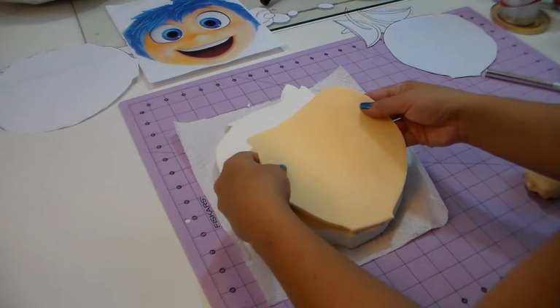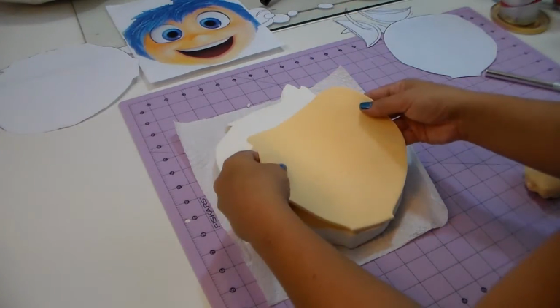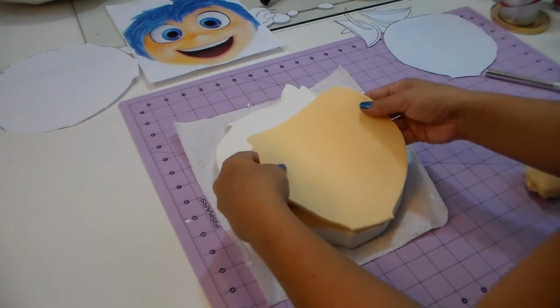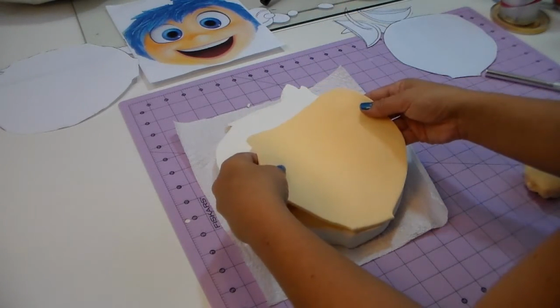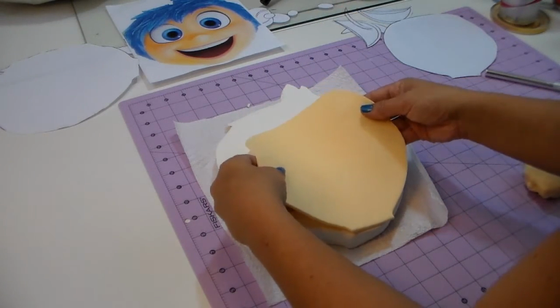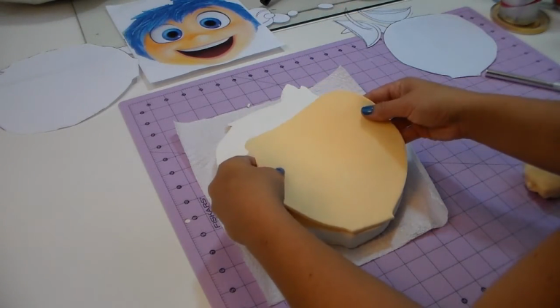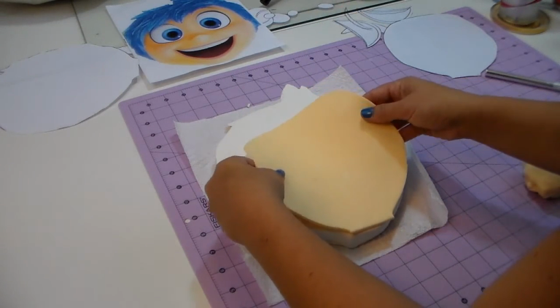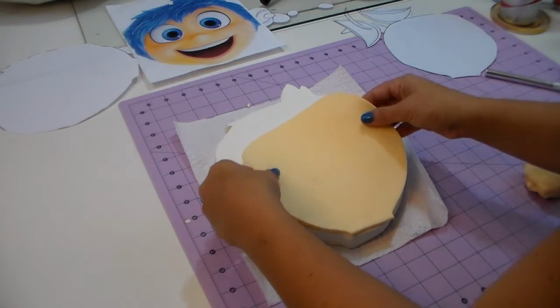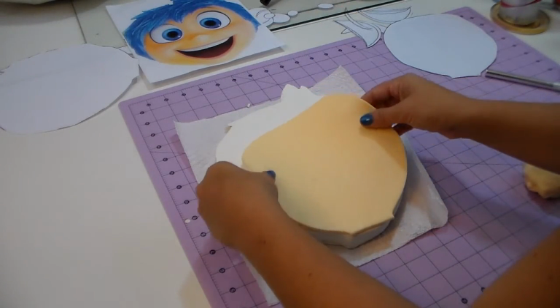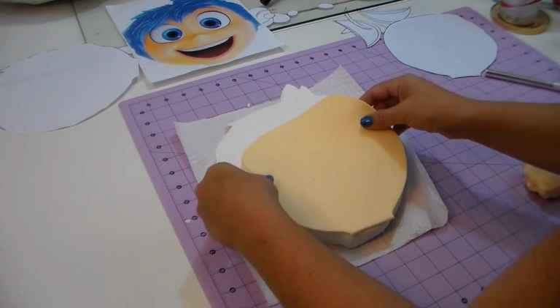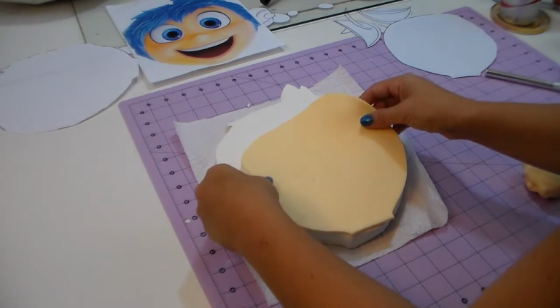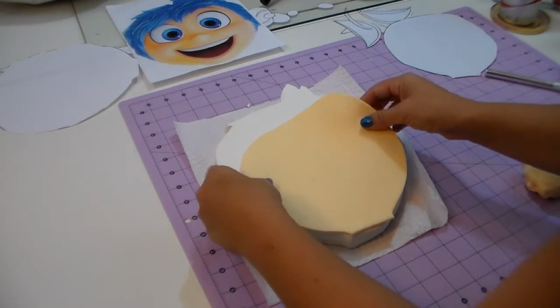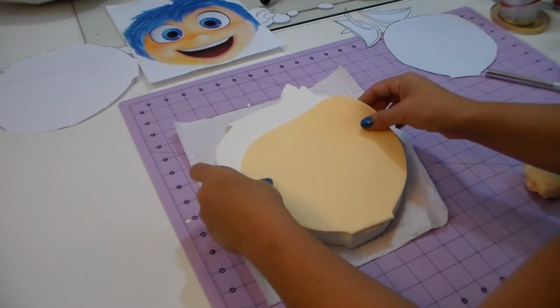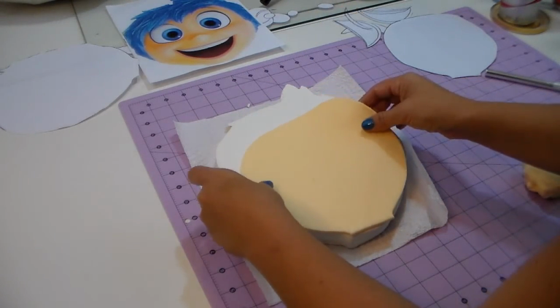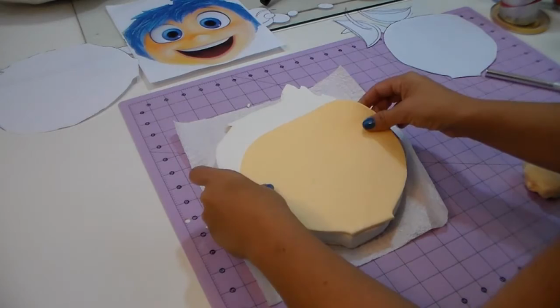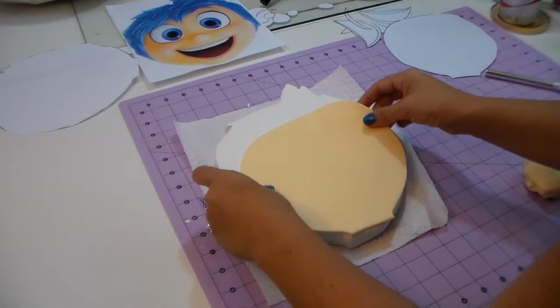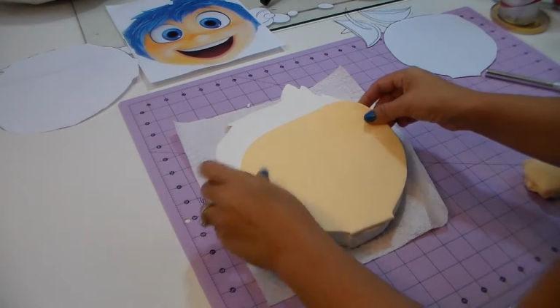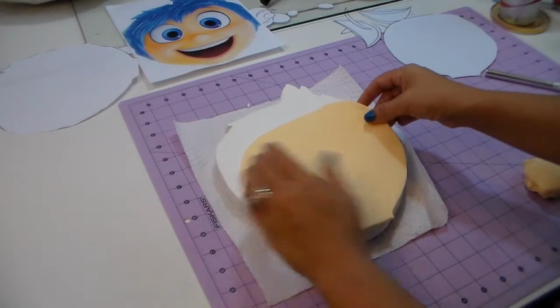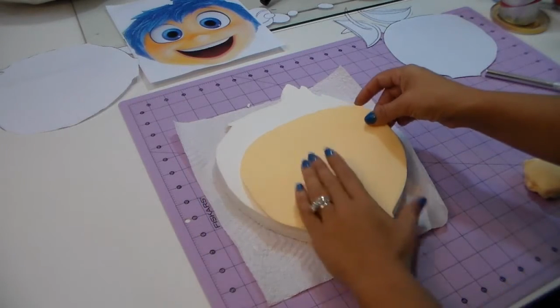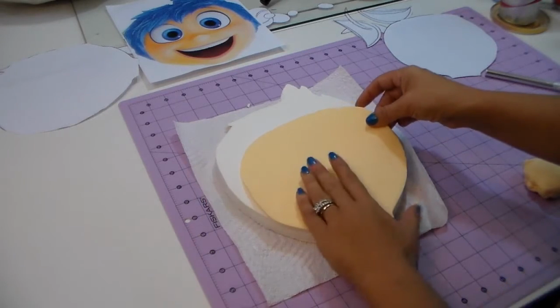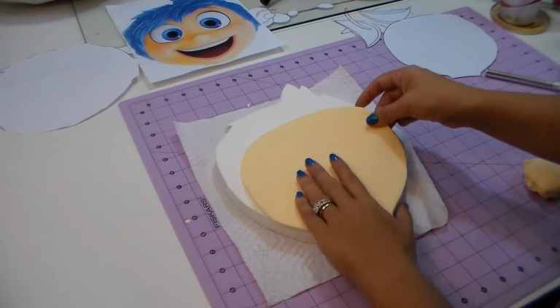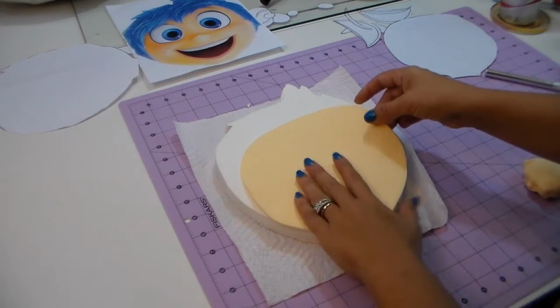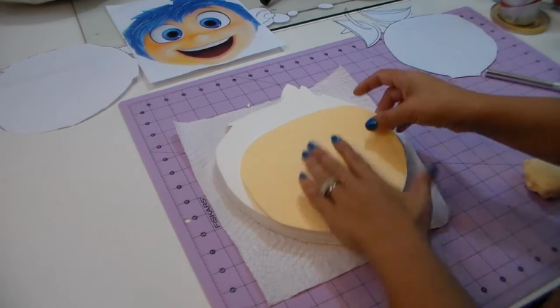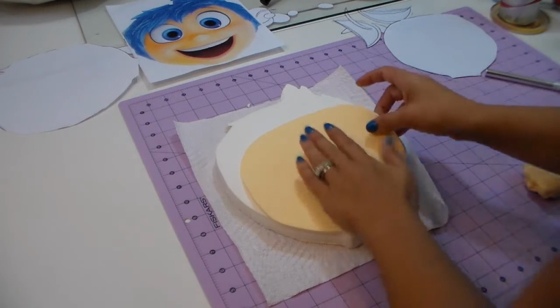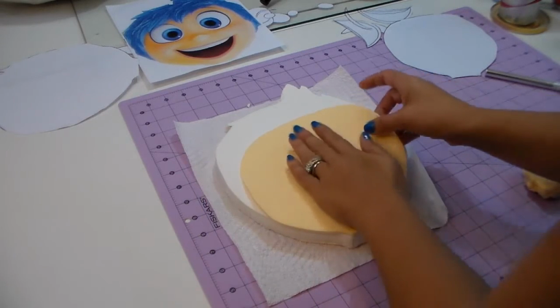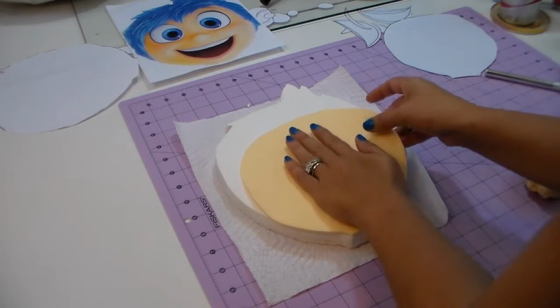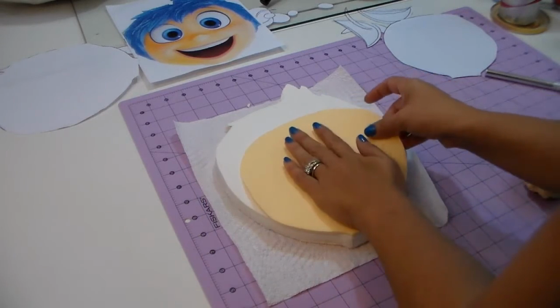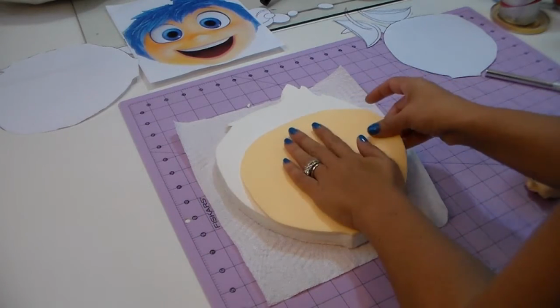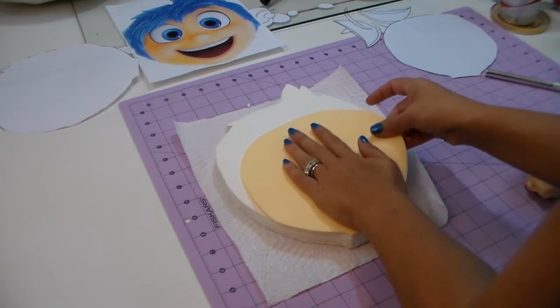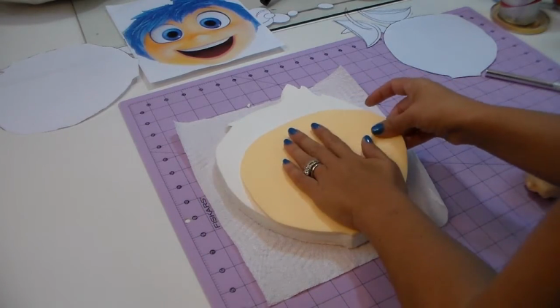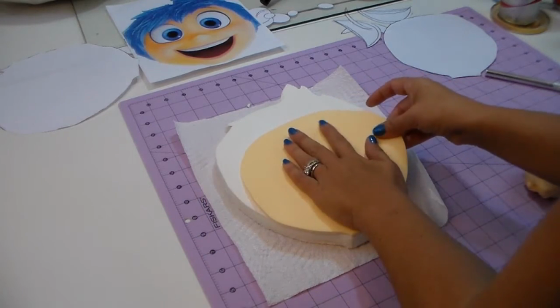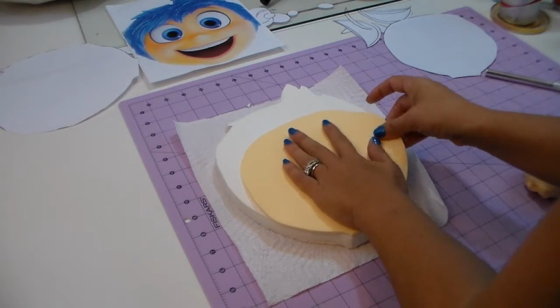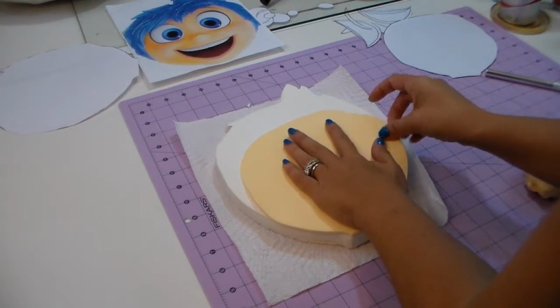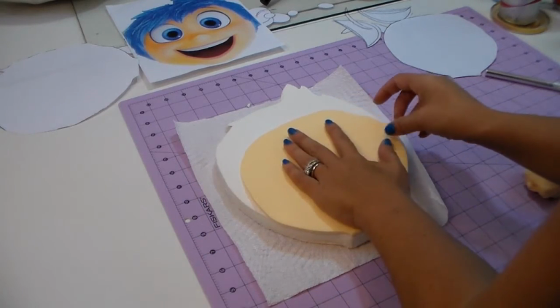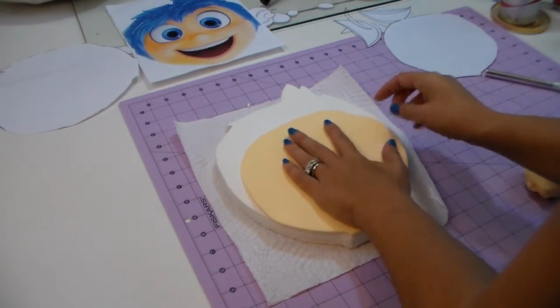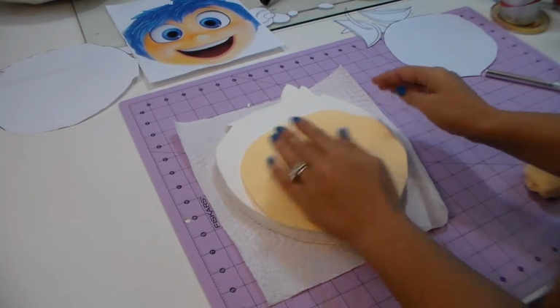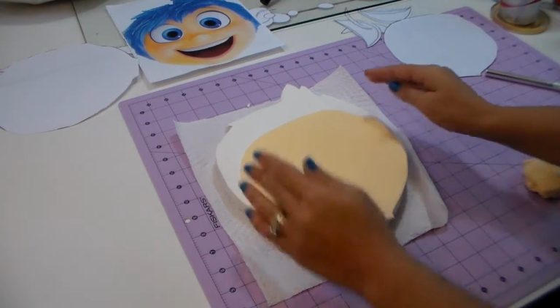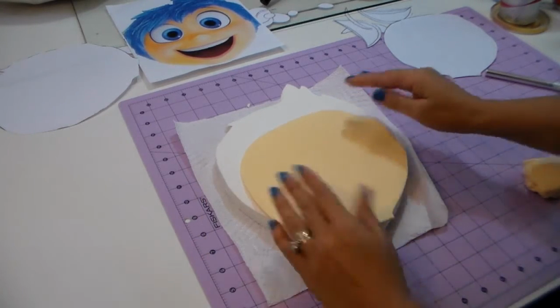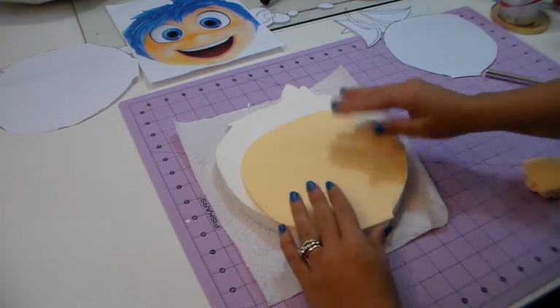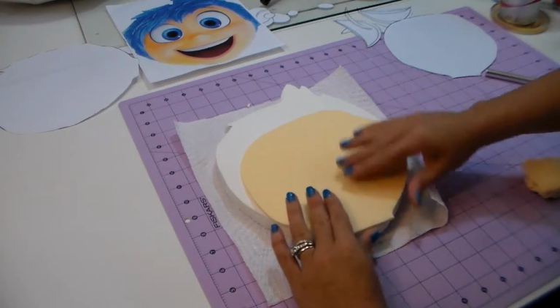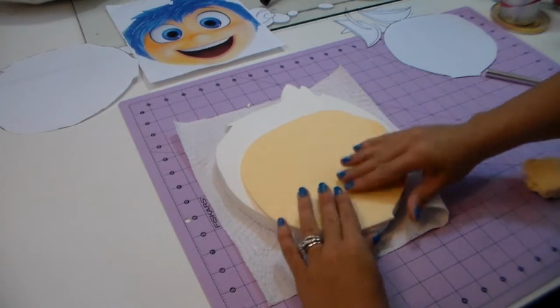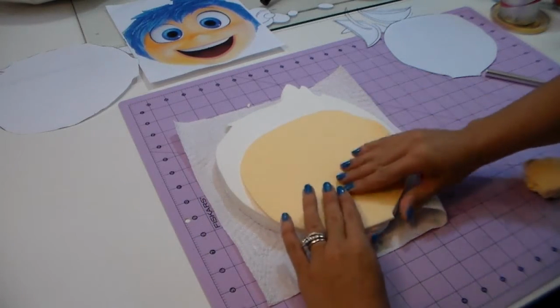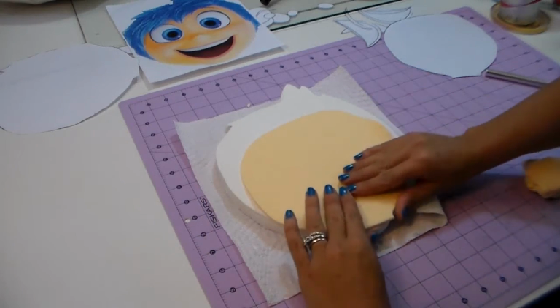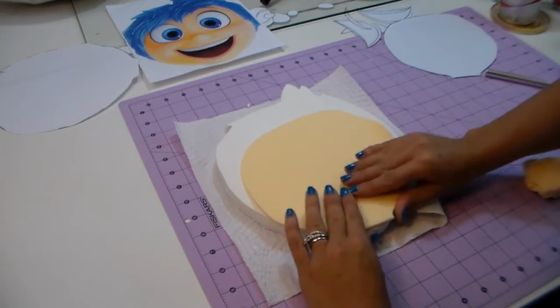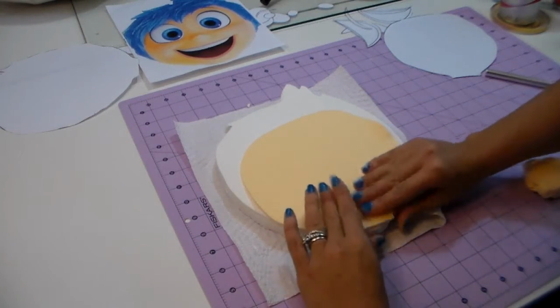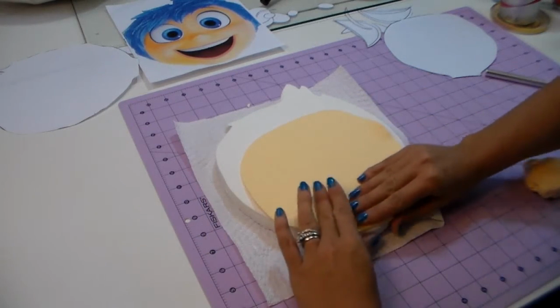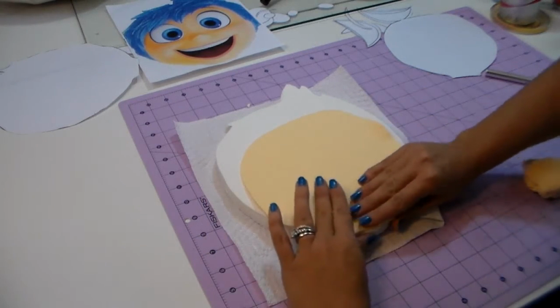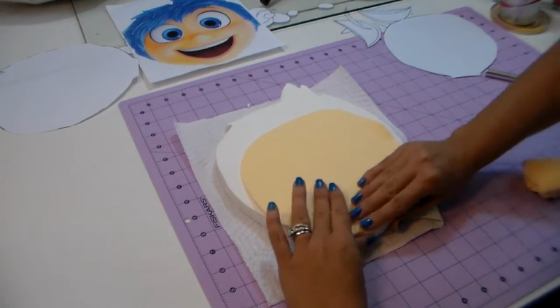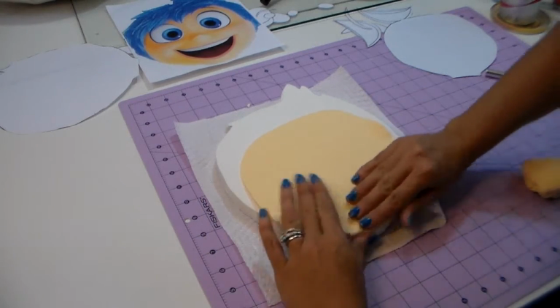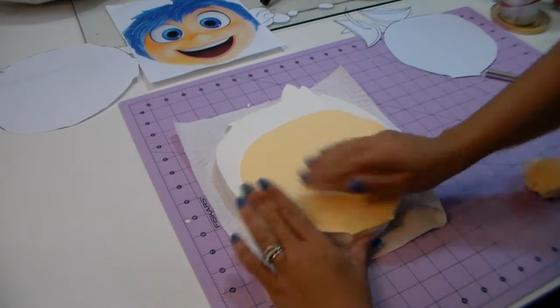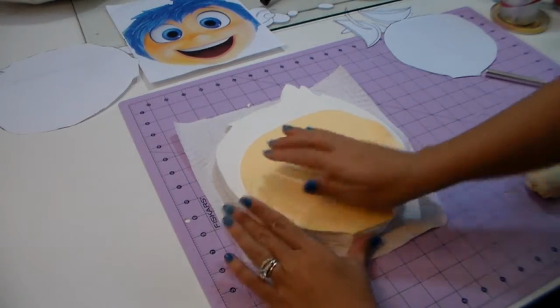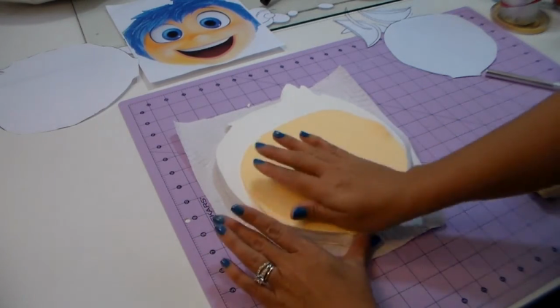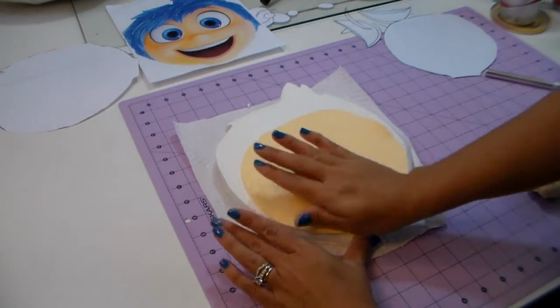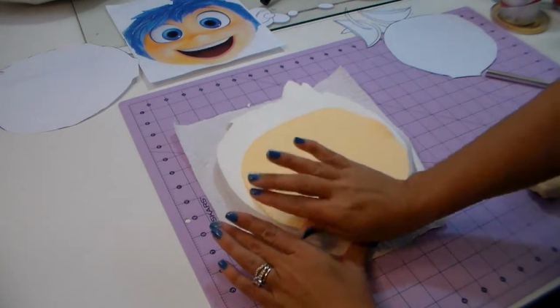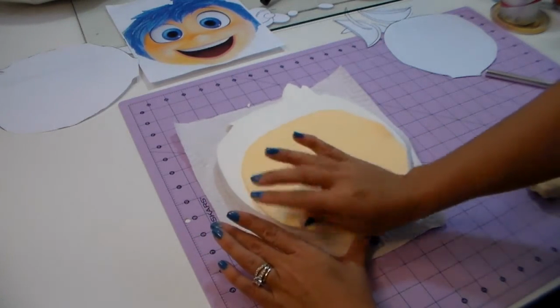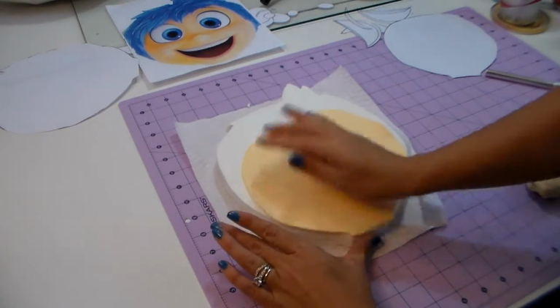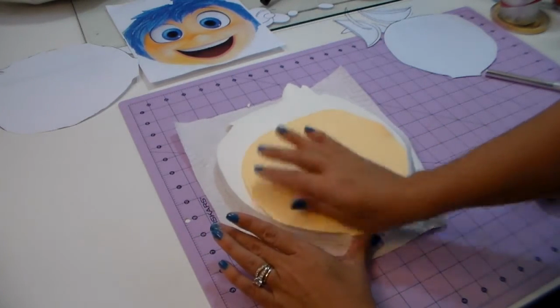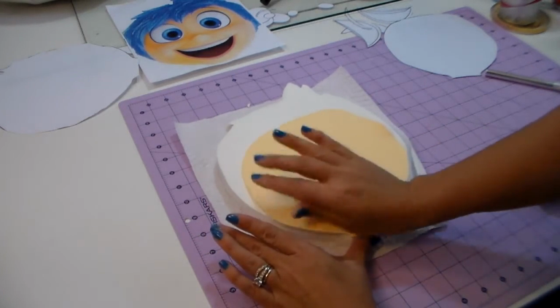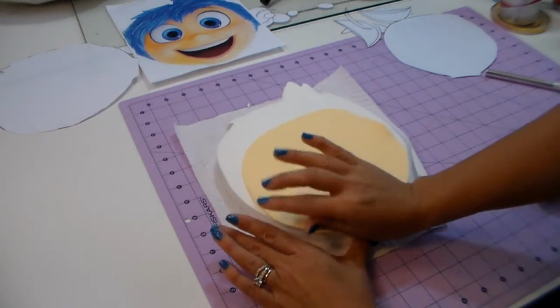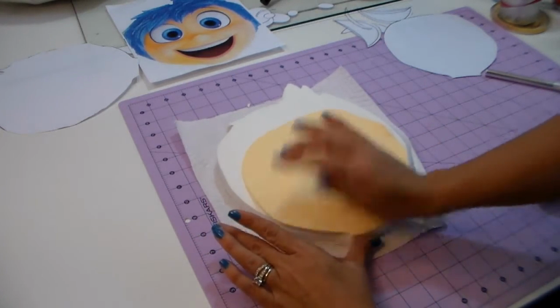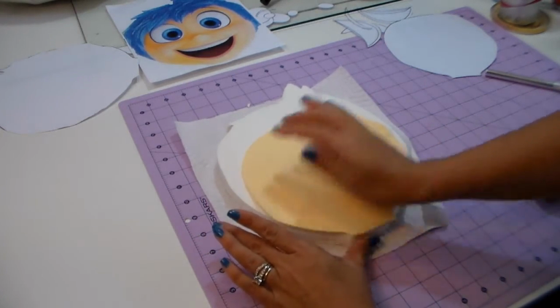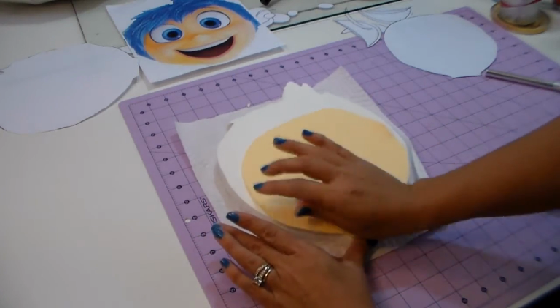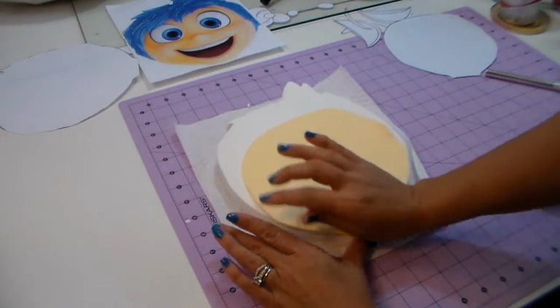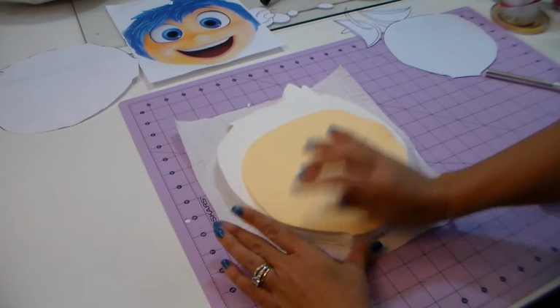I have the picture always next to me so I know where everything is gonna fit. You can make anything with this template — you can use dough, you can make a fake cake or a real cake.